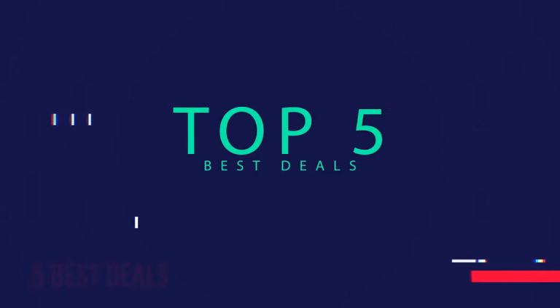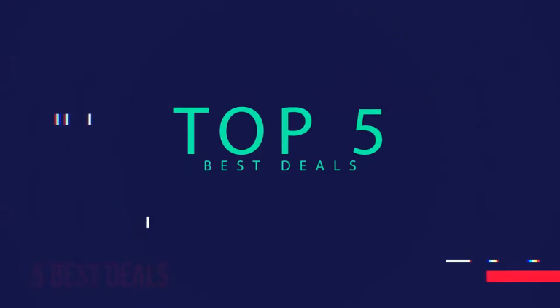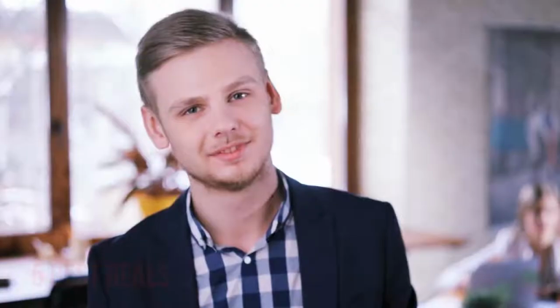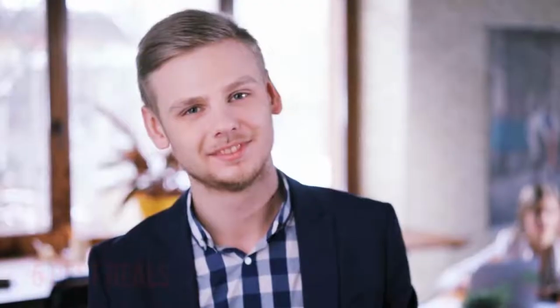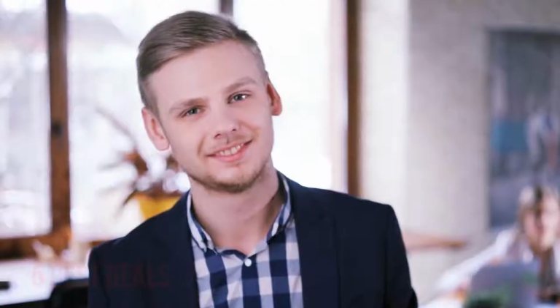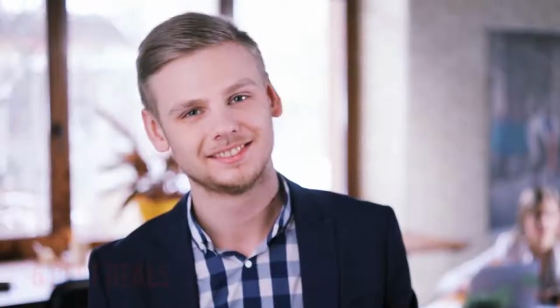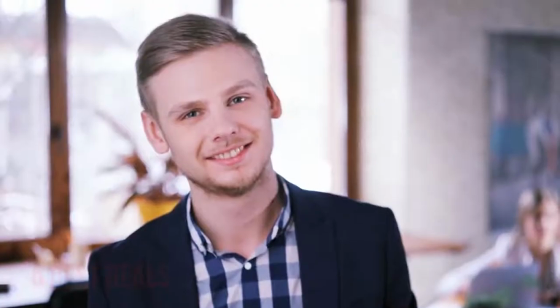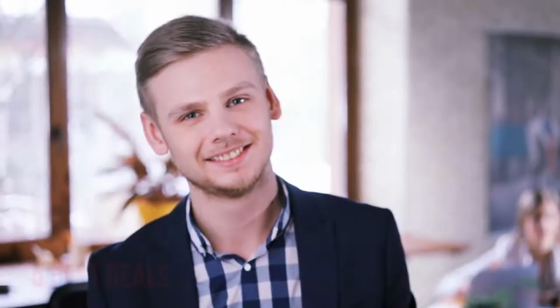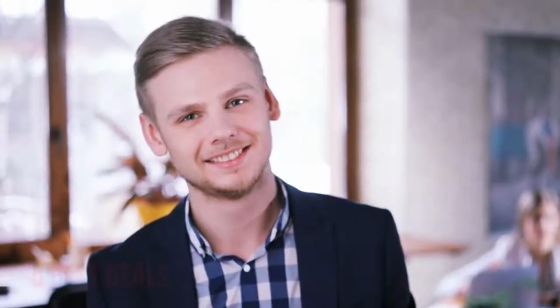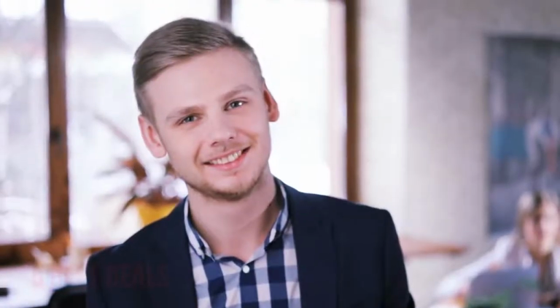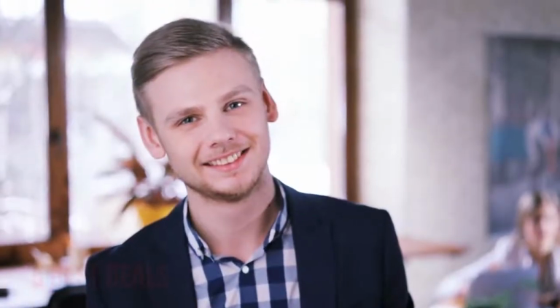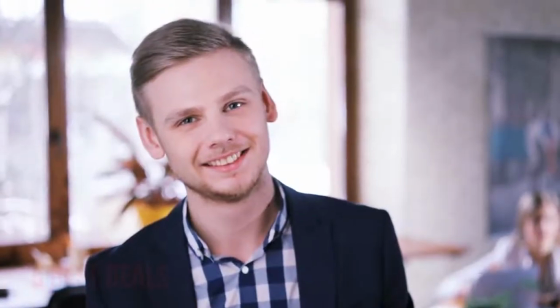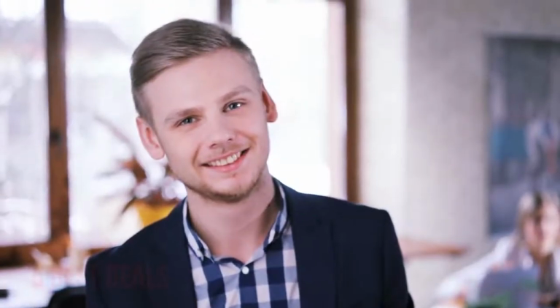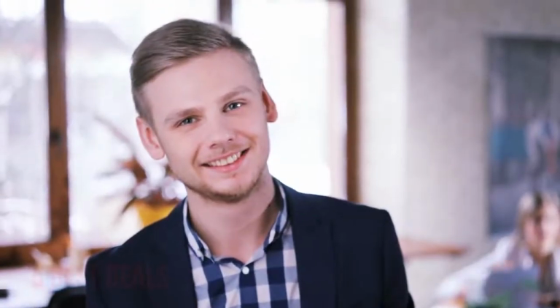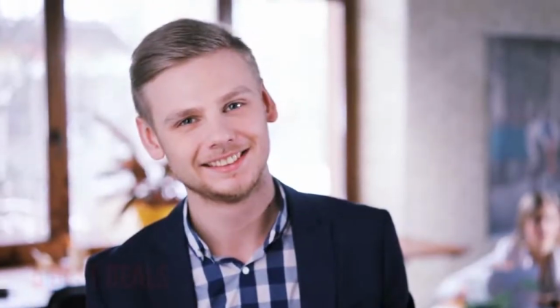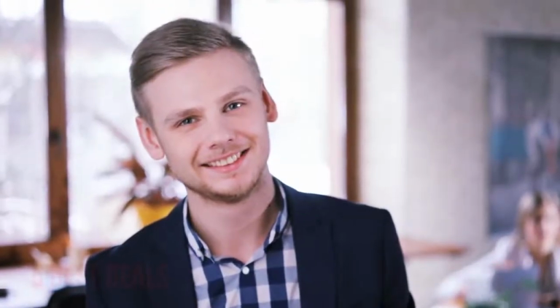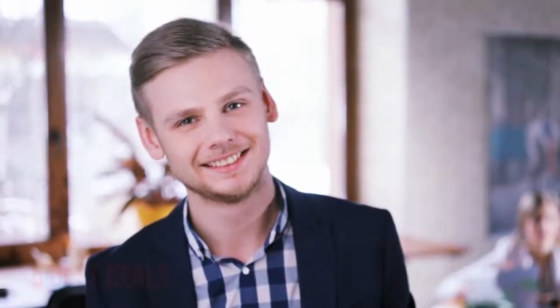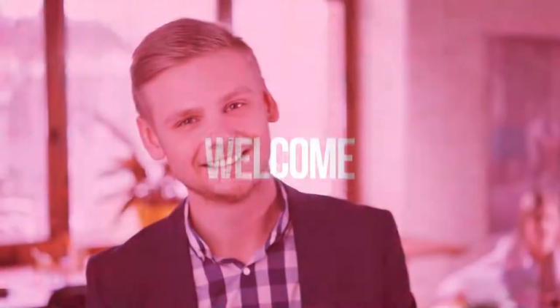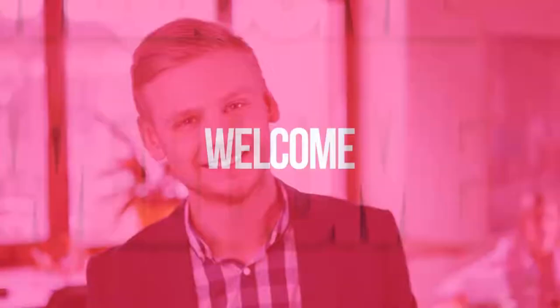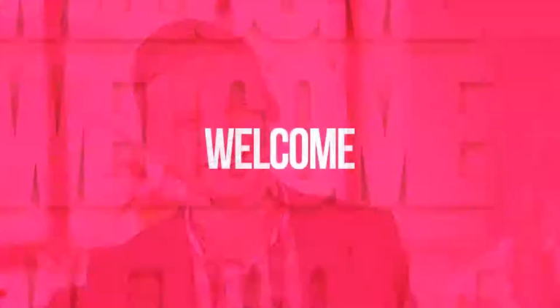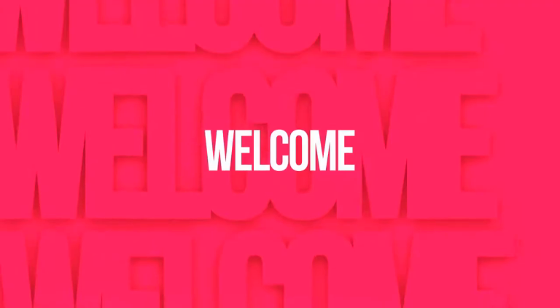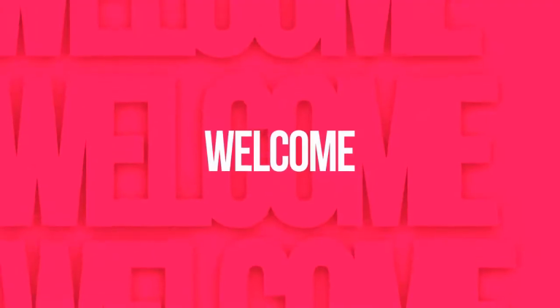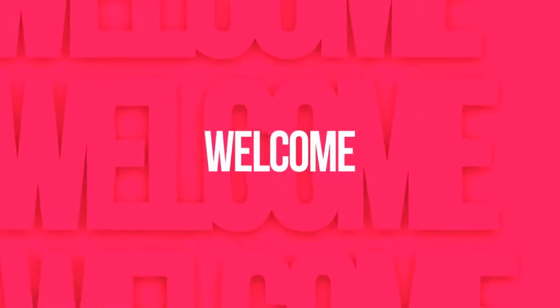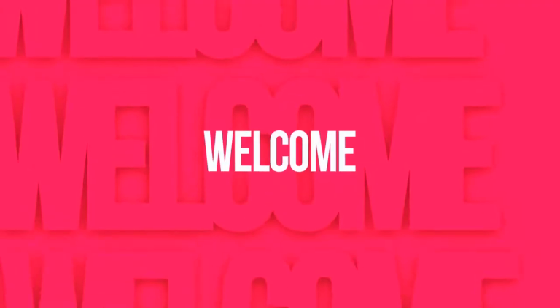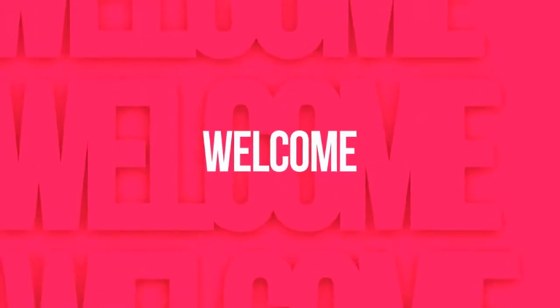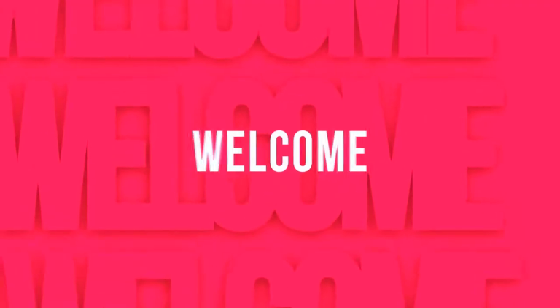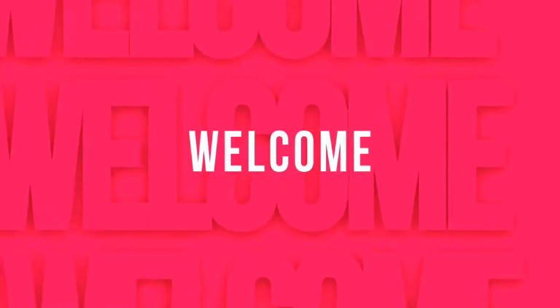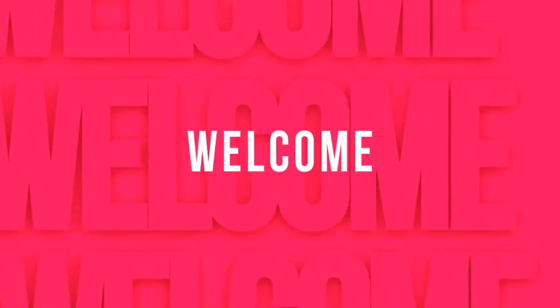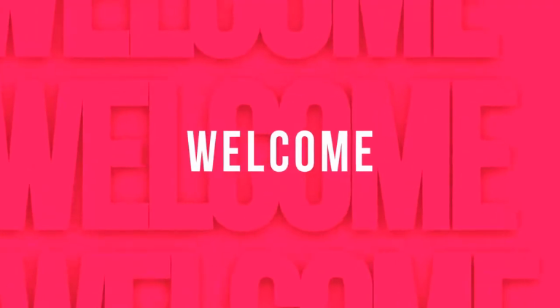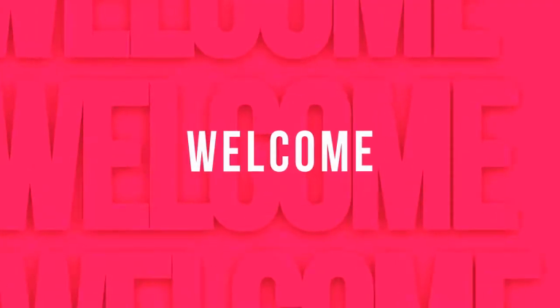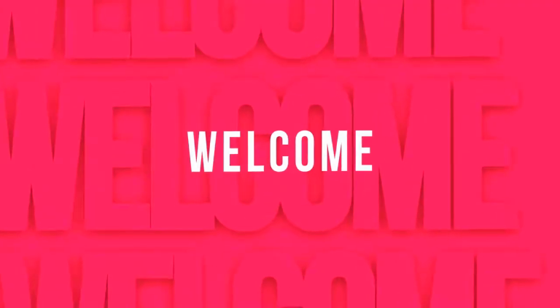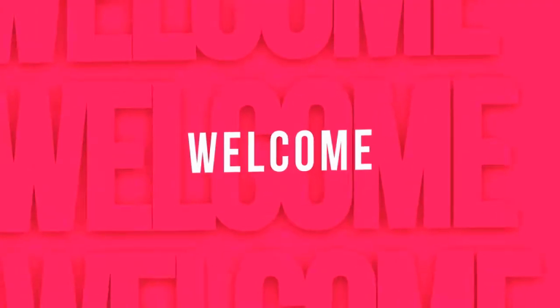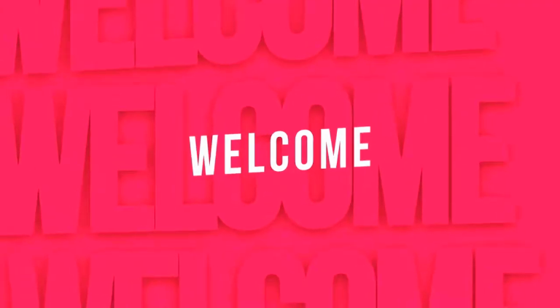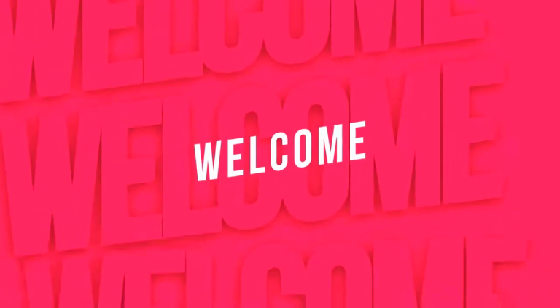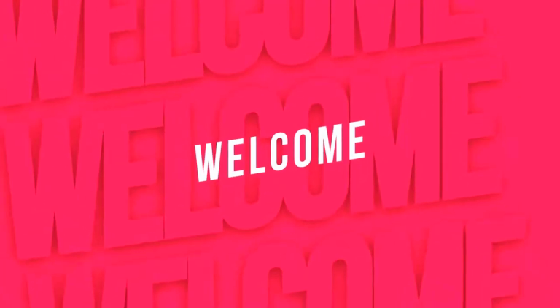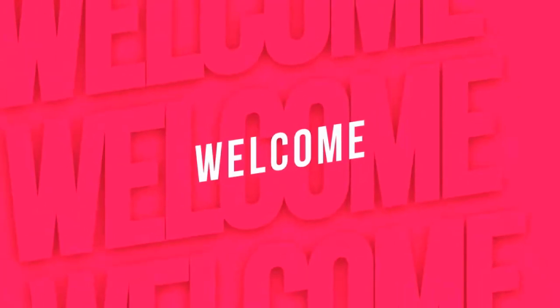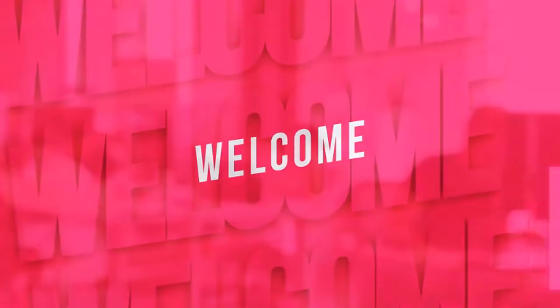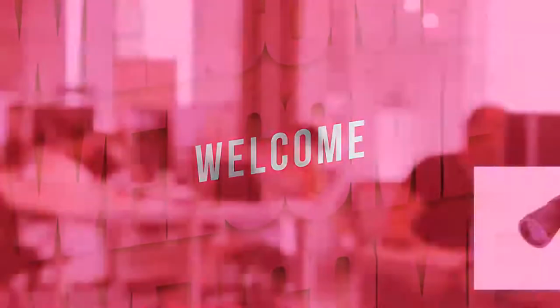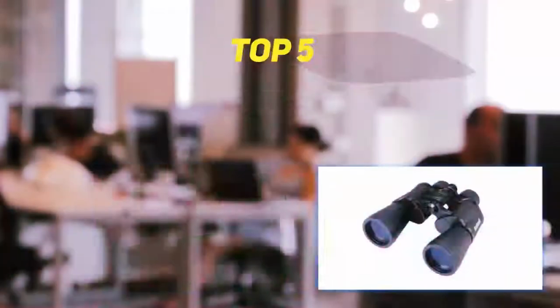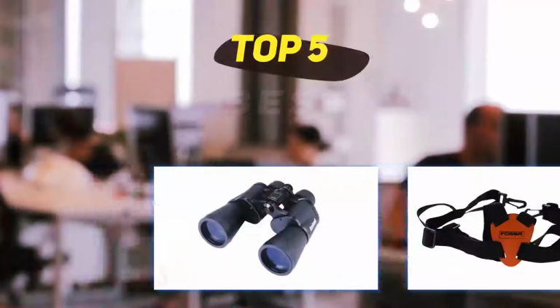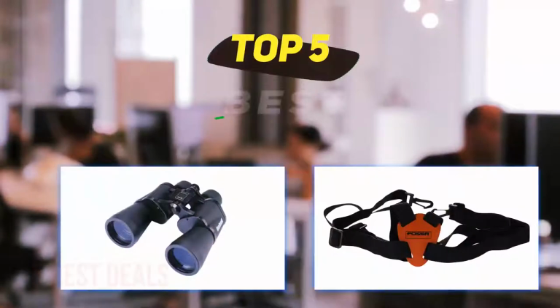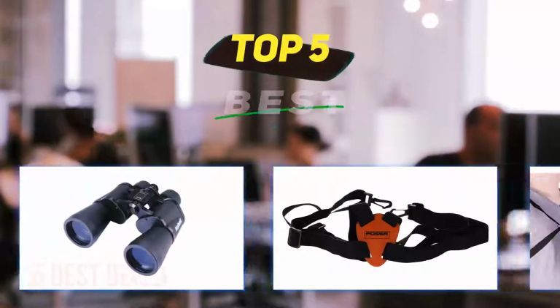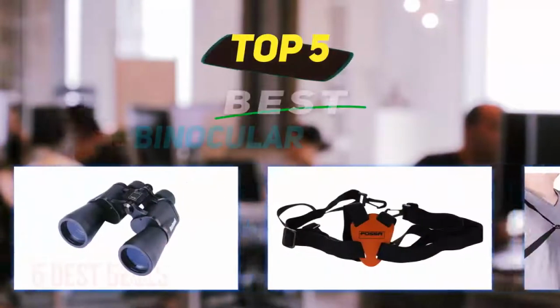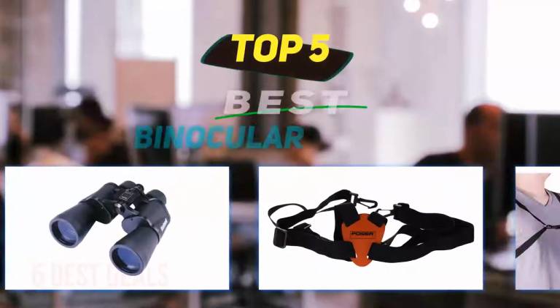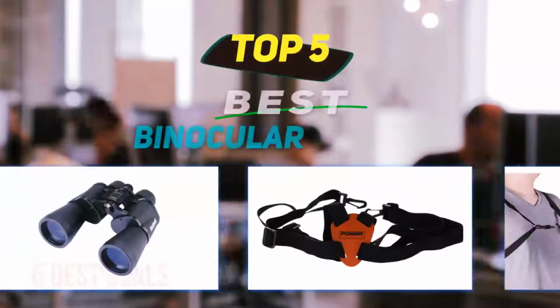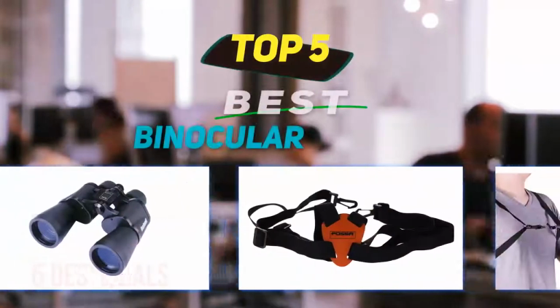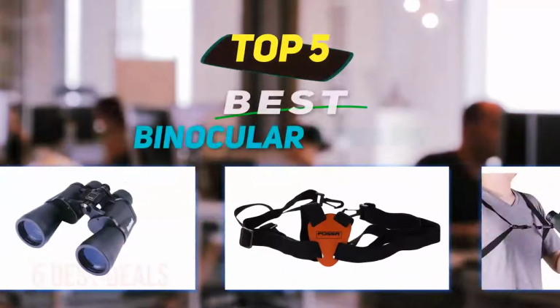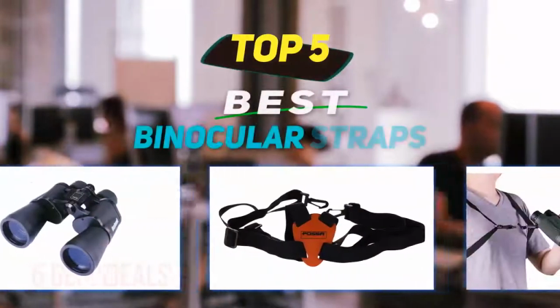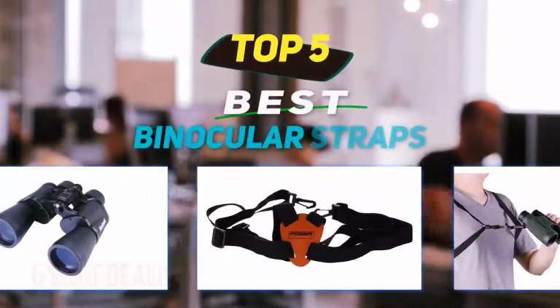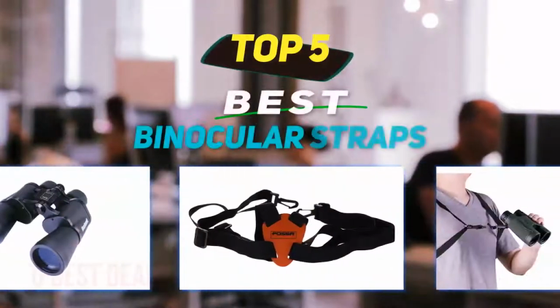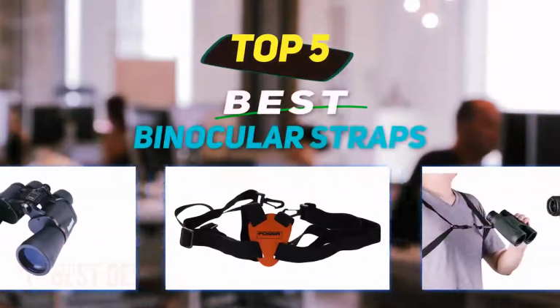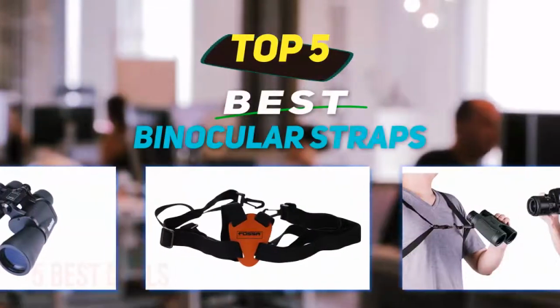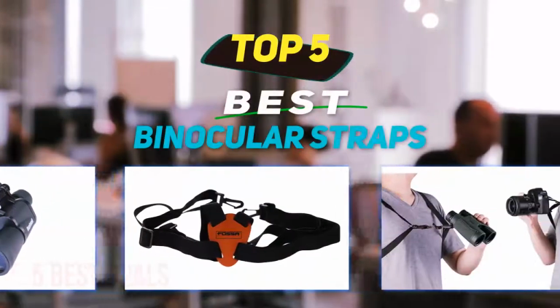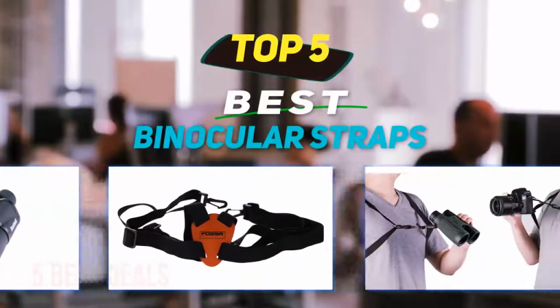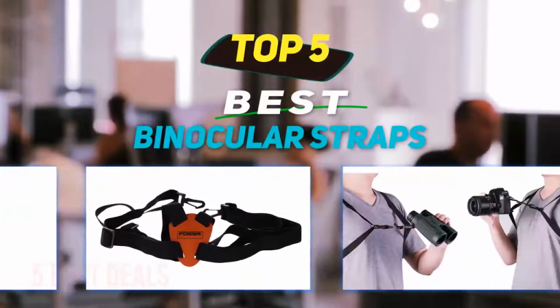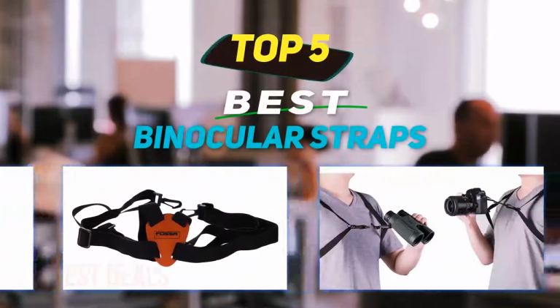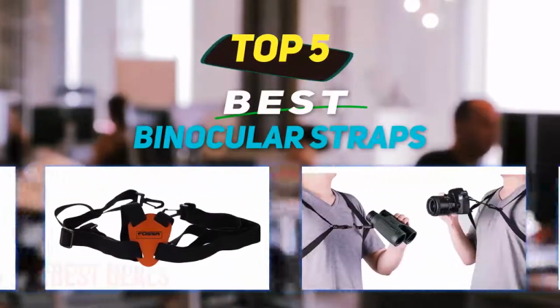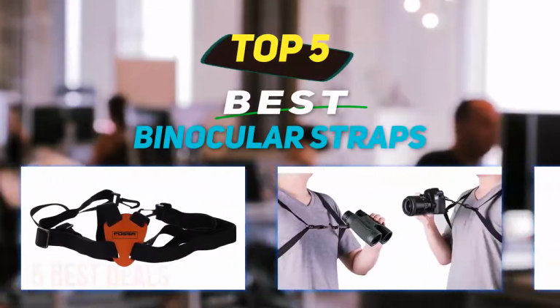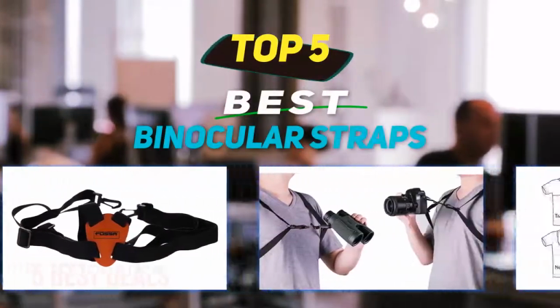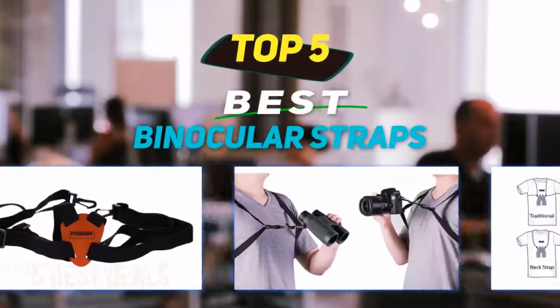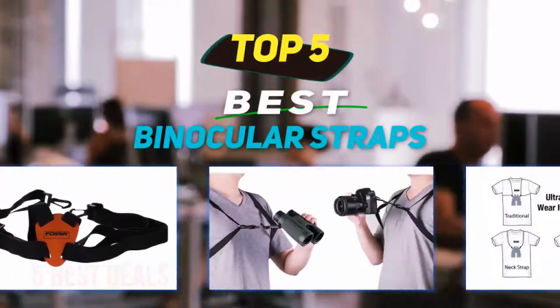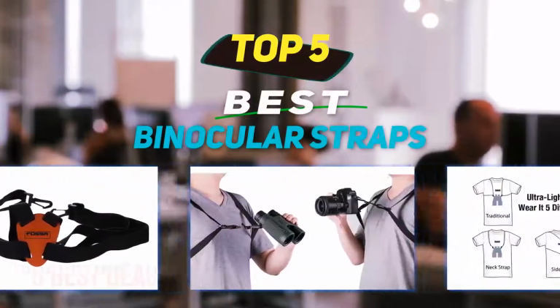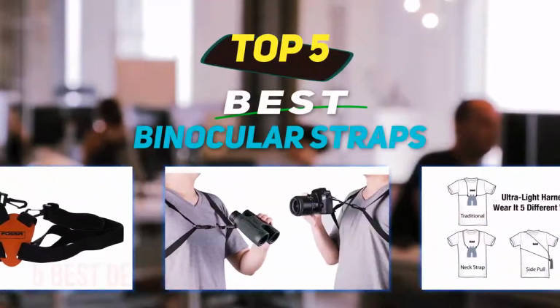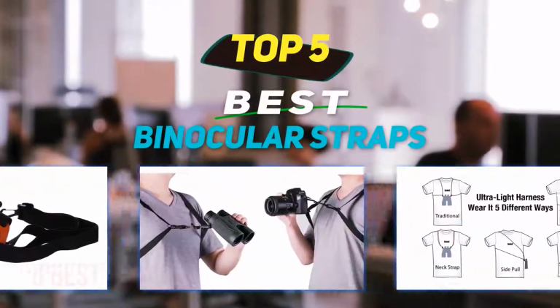Hey guys, welcome back to my channel. In this video I'm gonna talk about the top 5 best binocular straps.